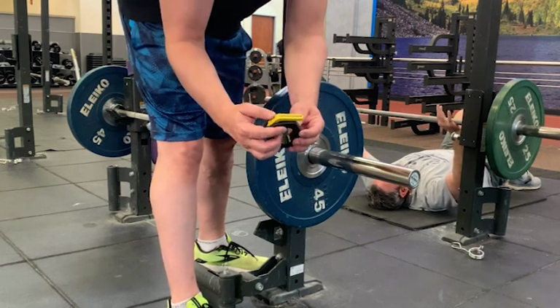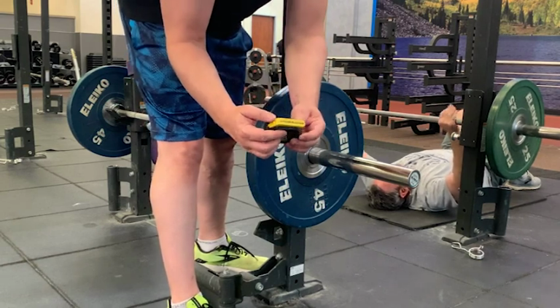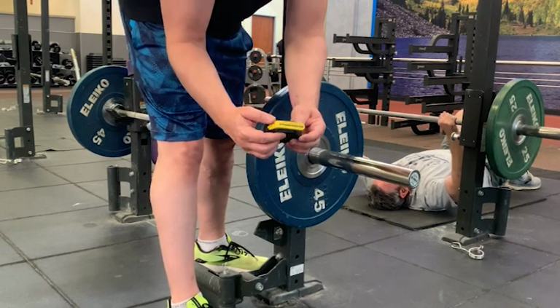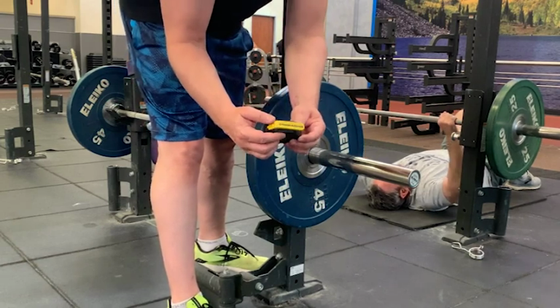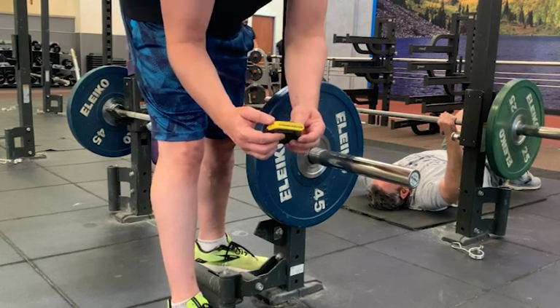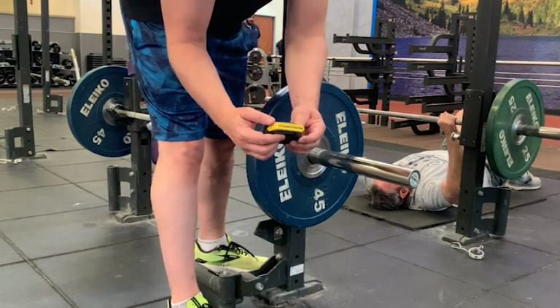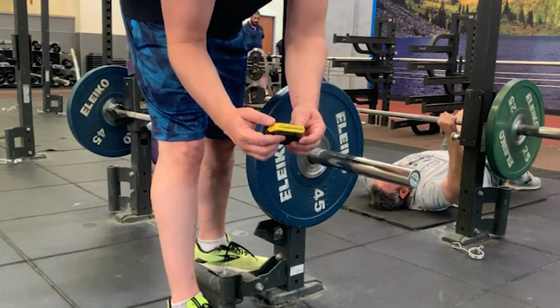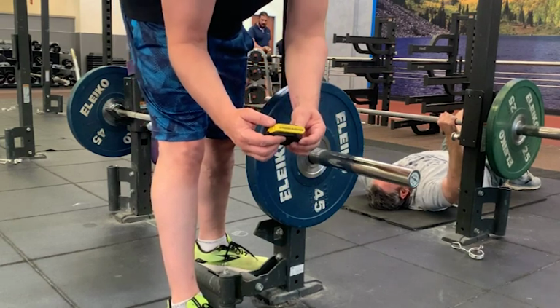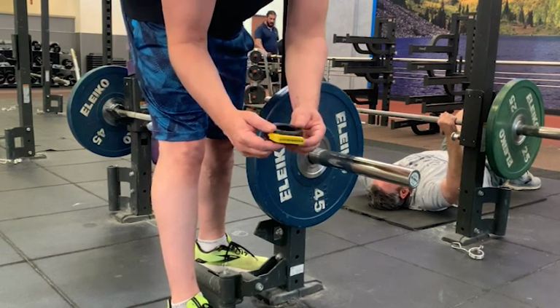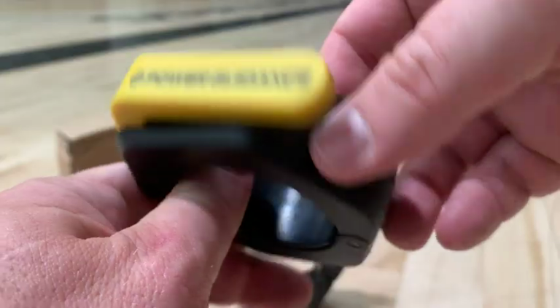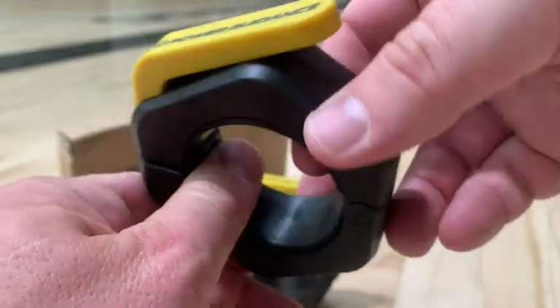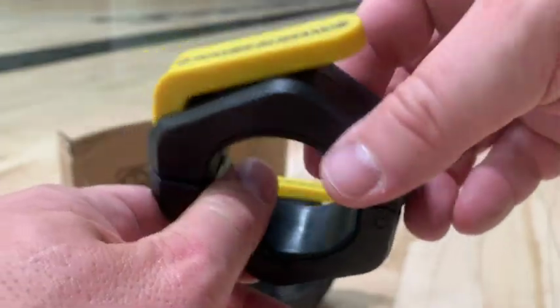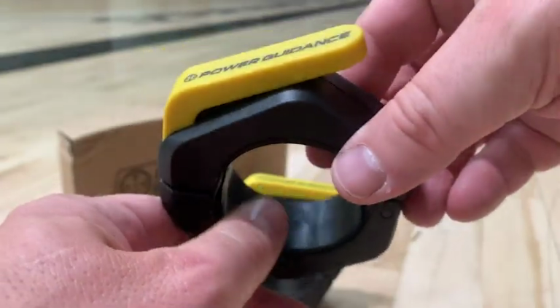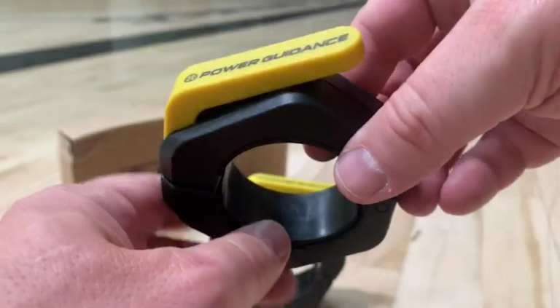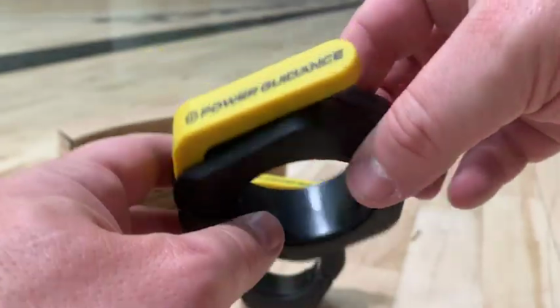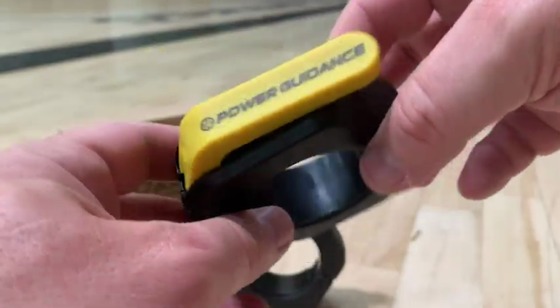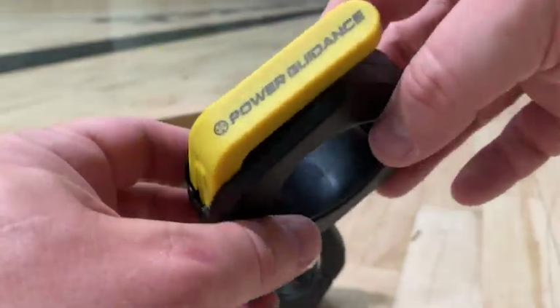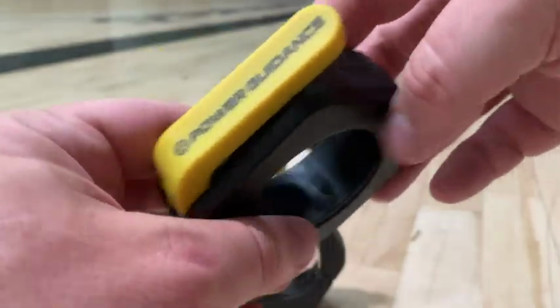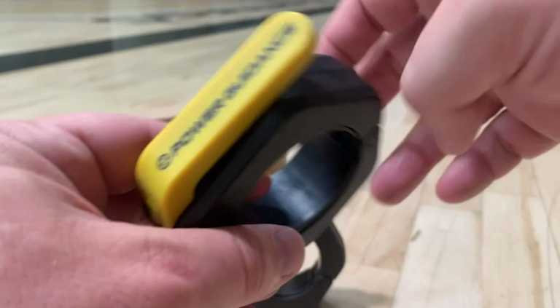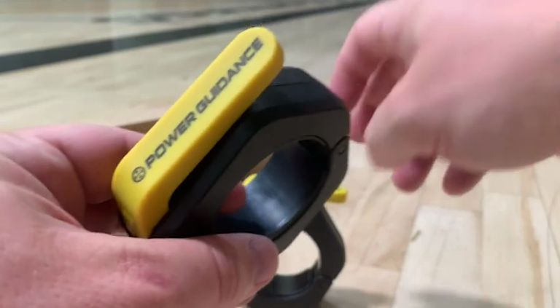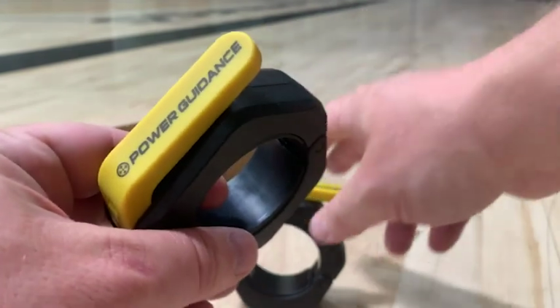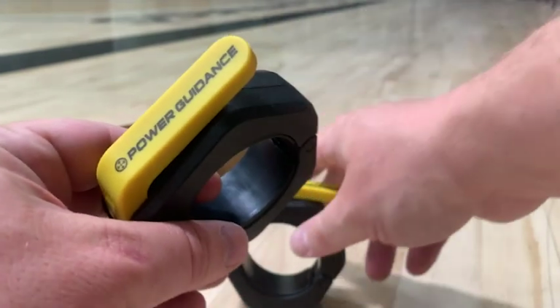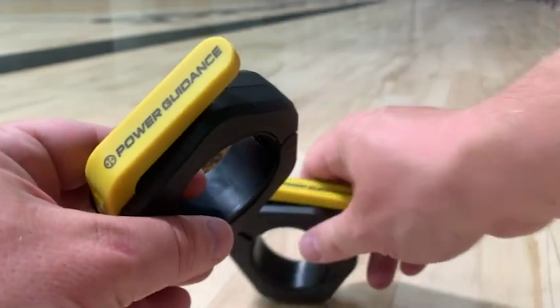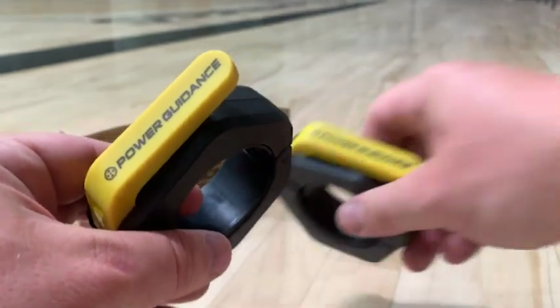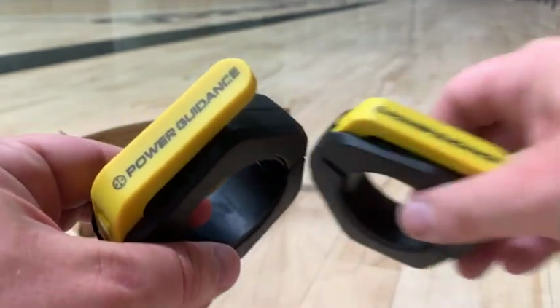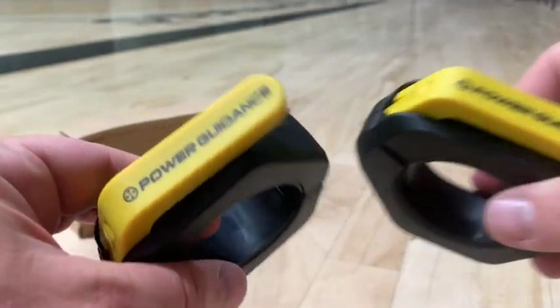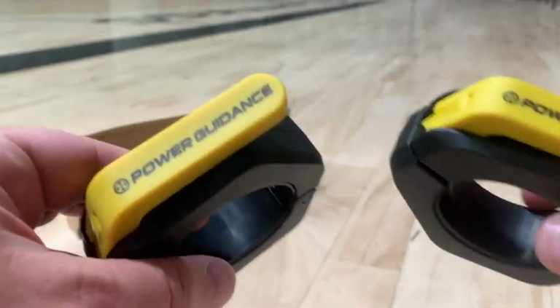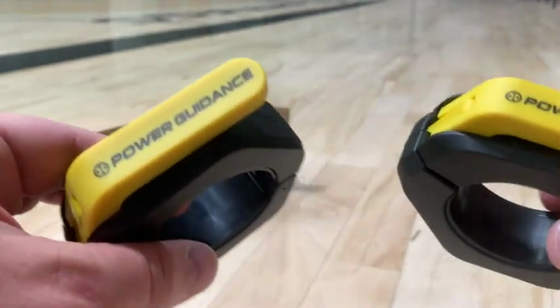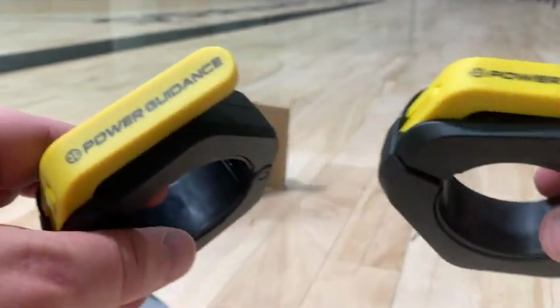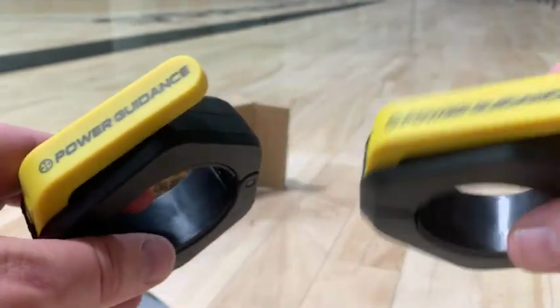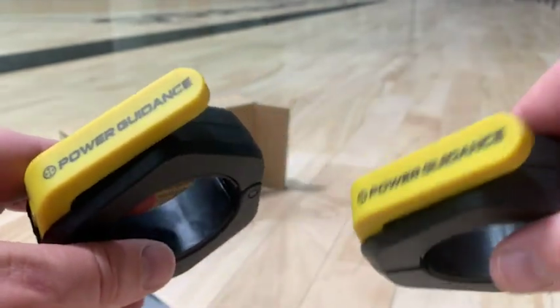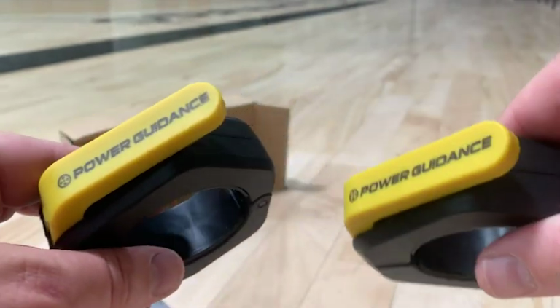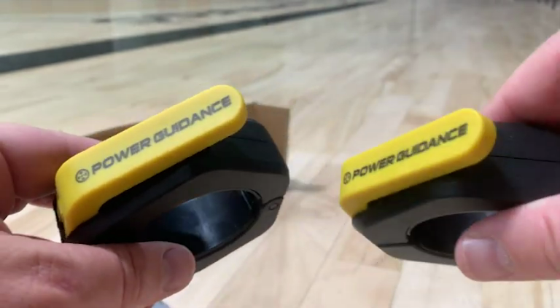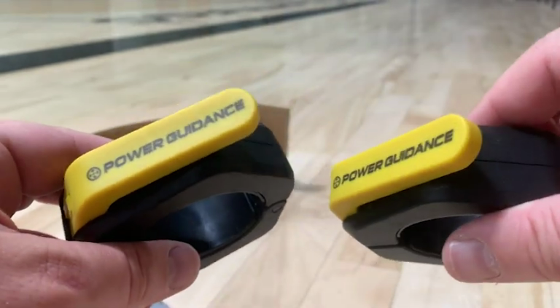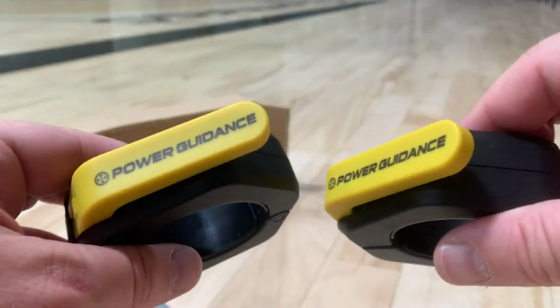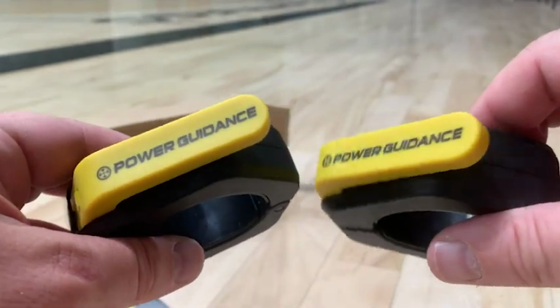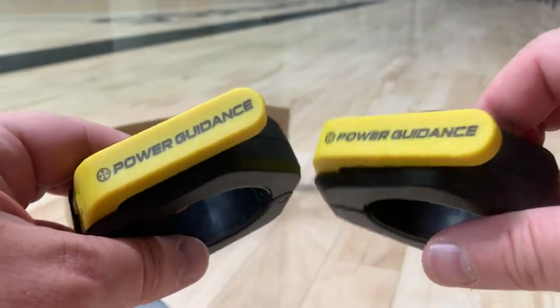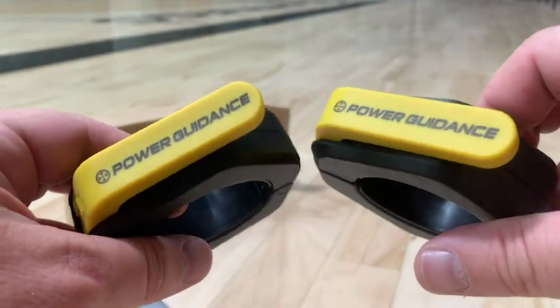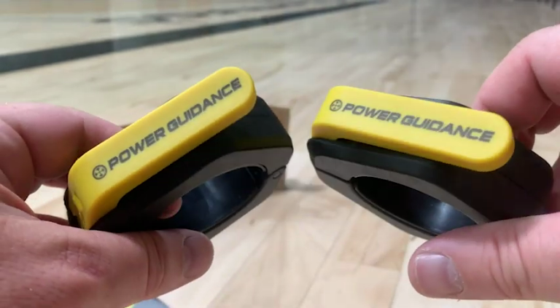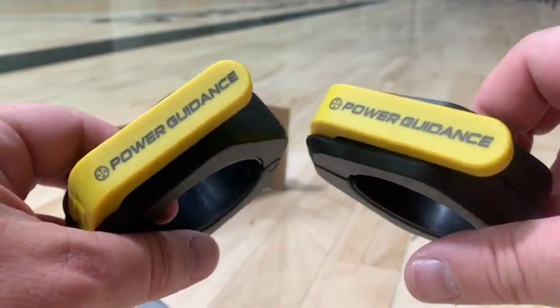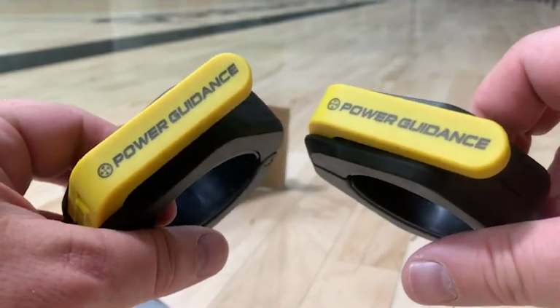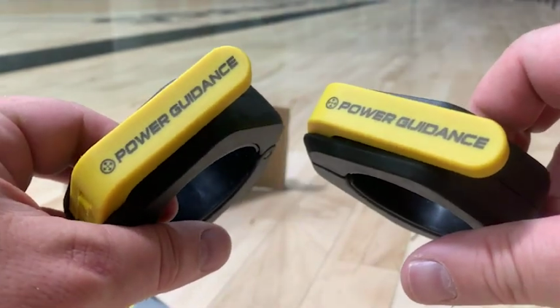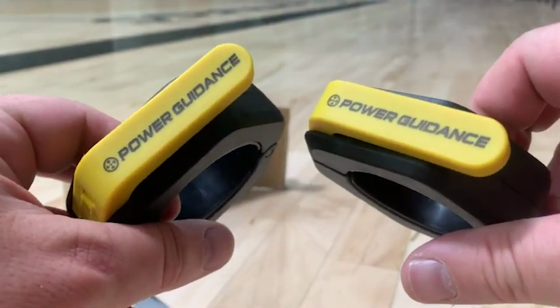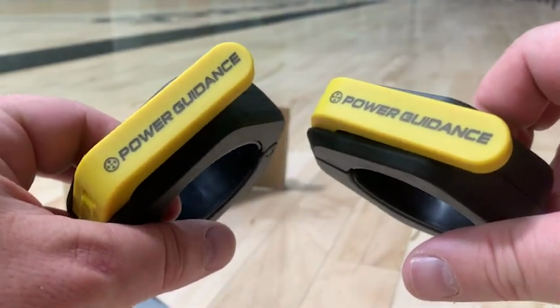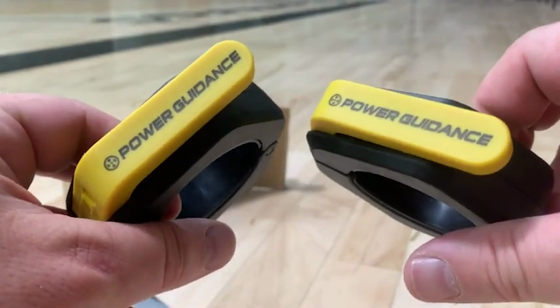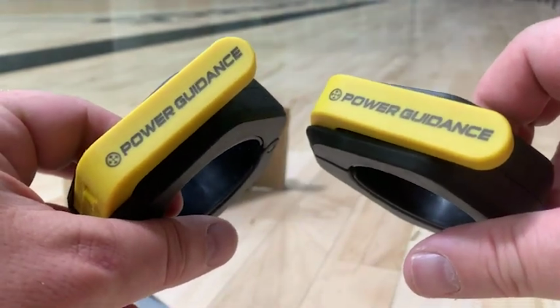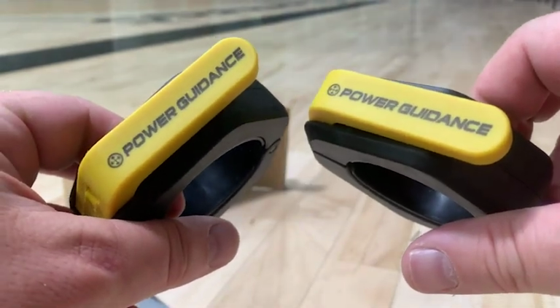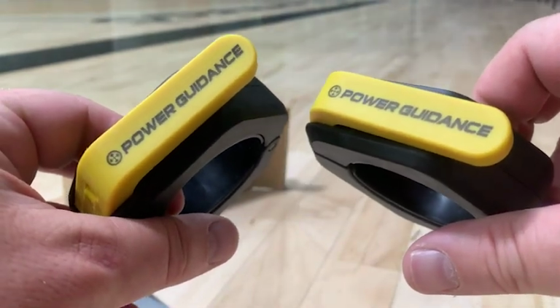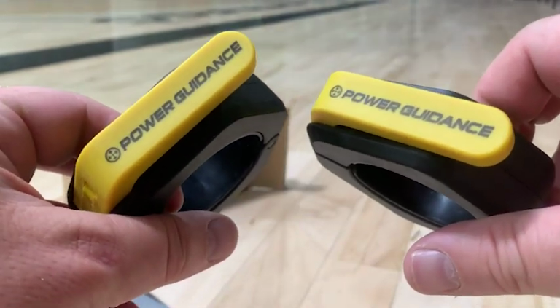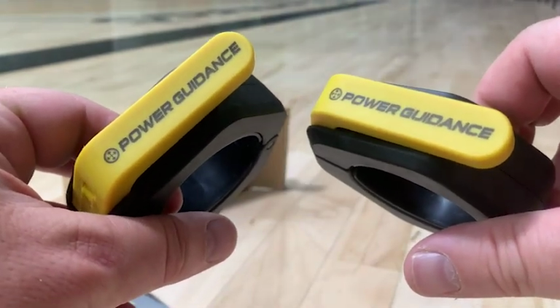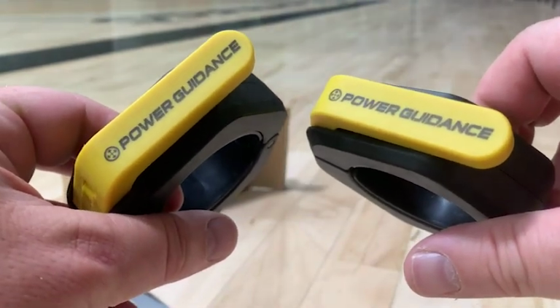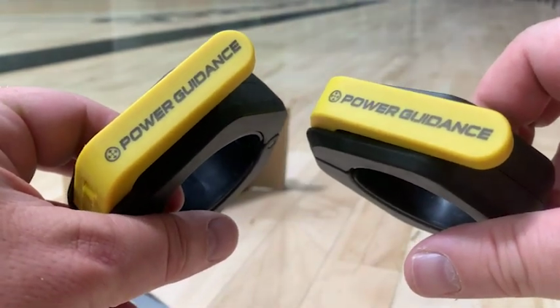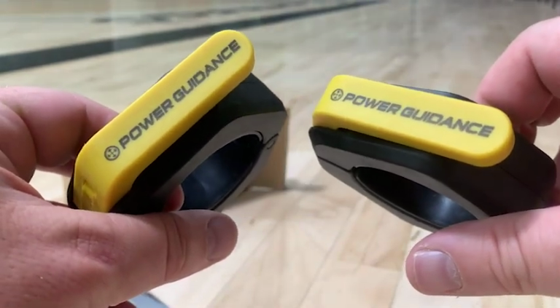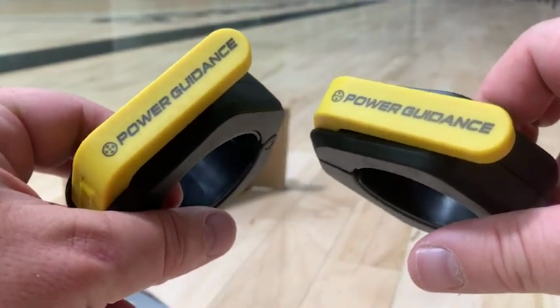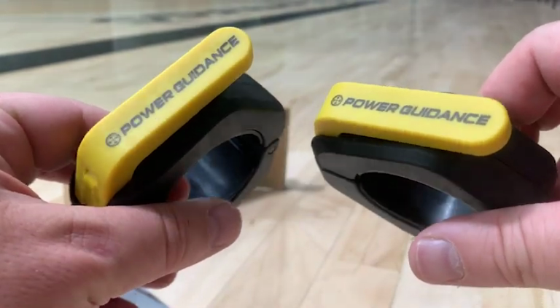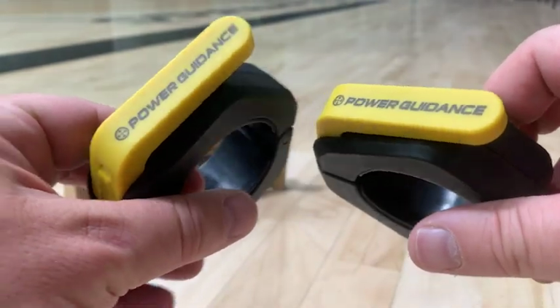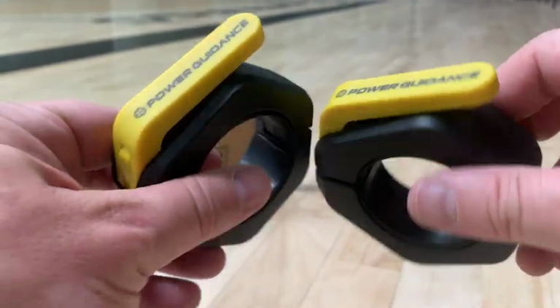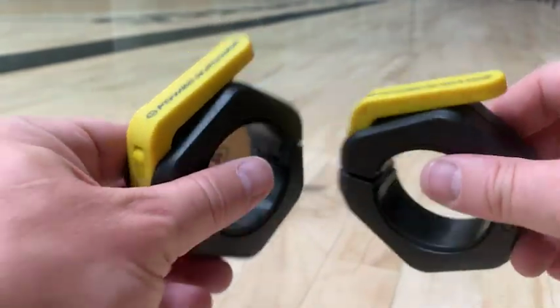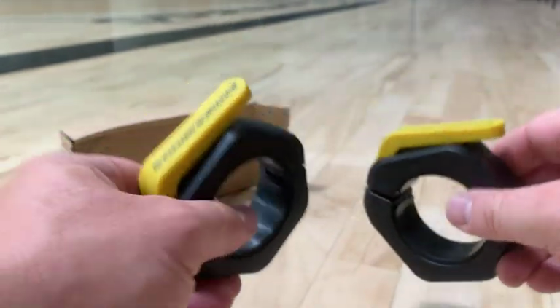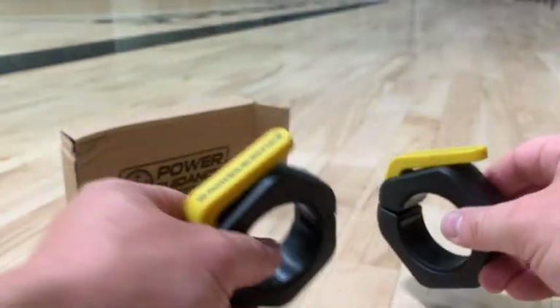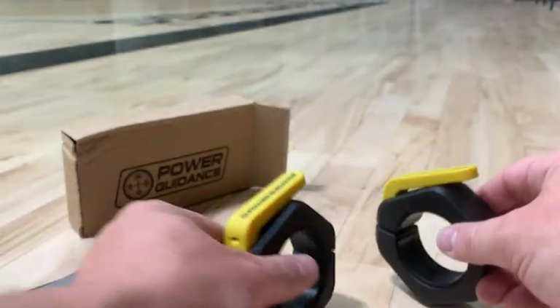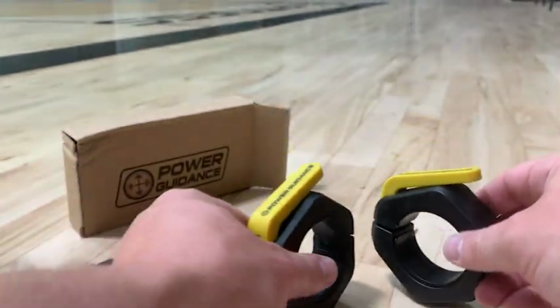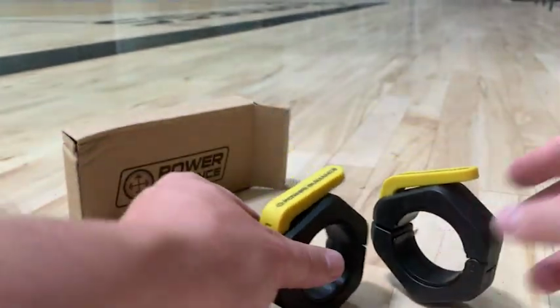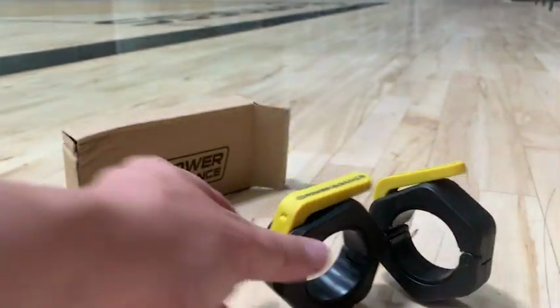I give these two thumbs up. Really good collars, and they're safe — they stay in place. Hope this helps. Thanks for watching.